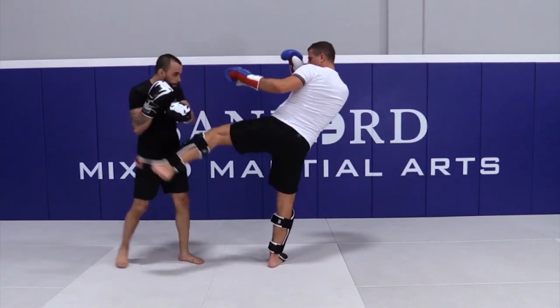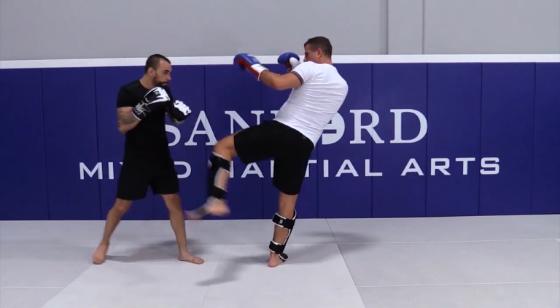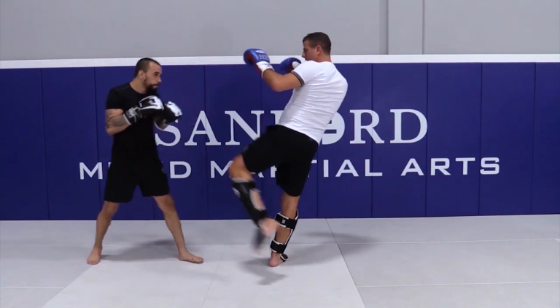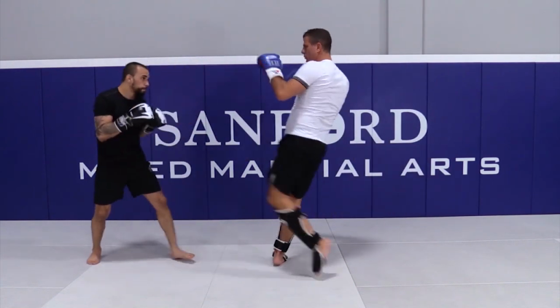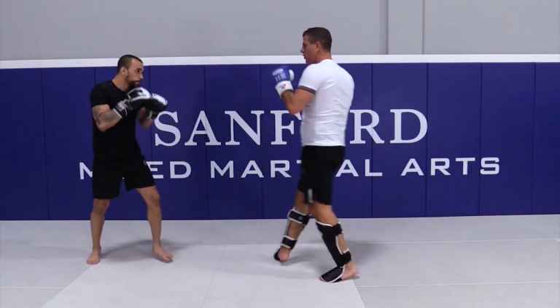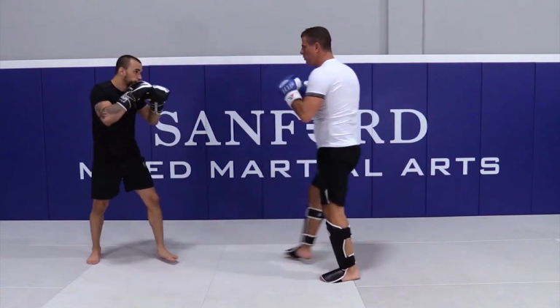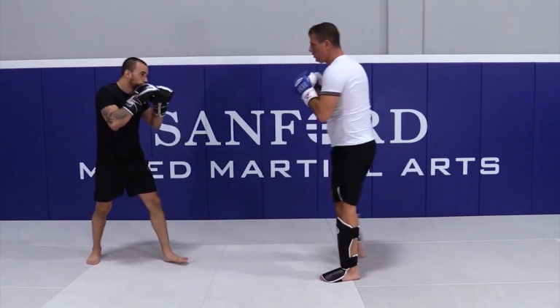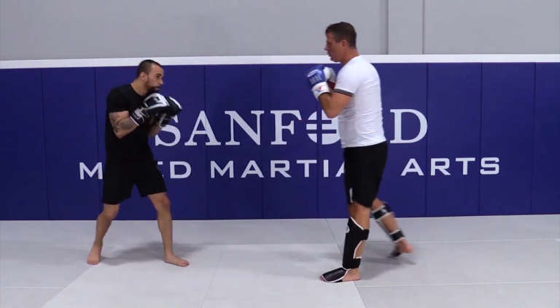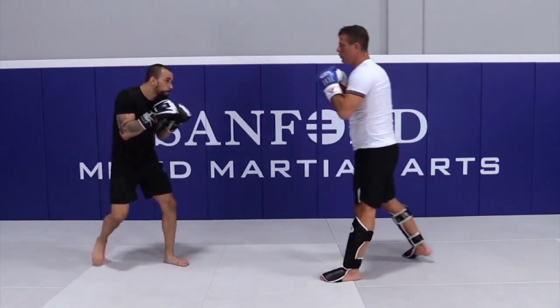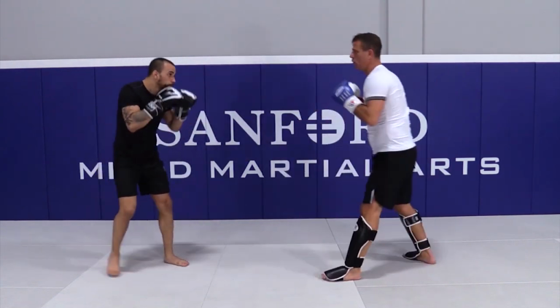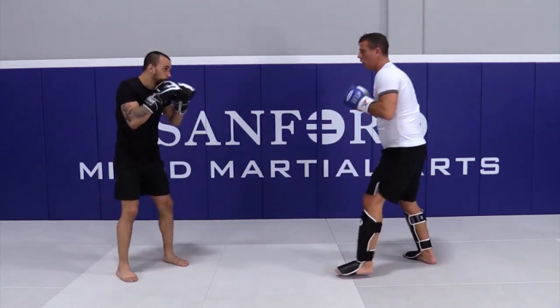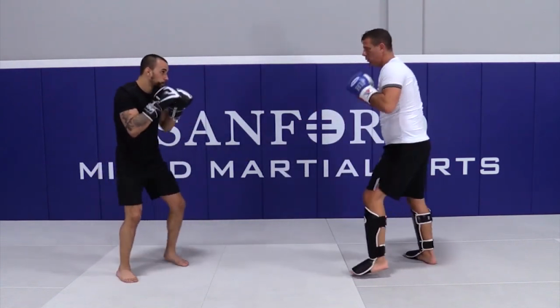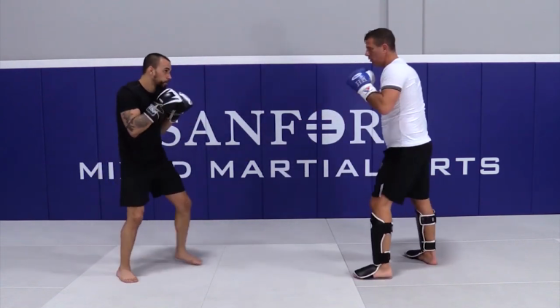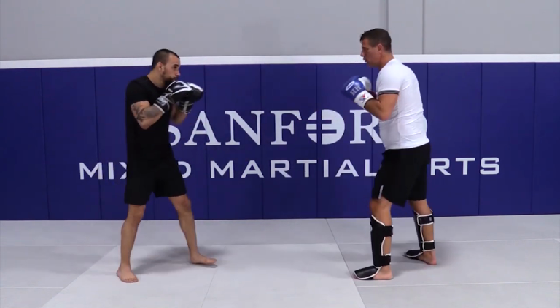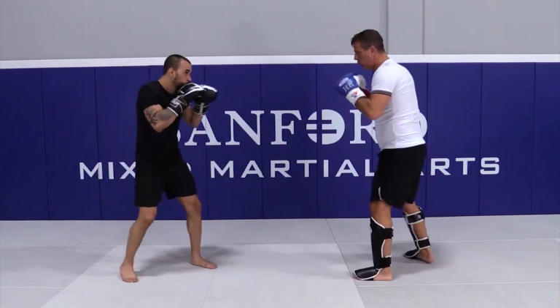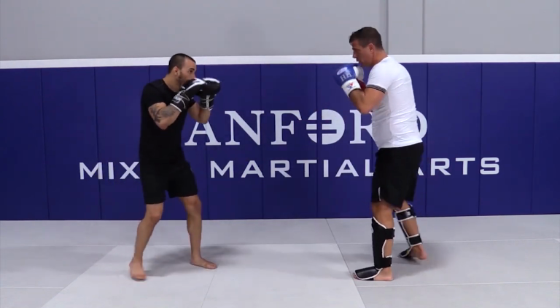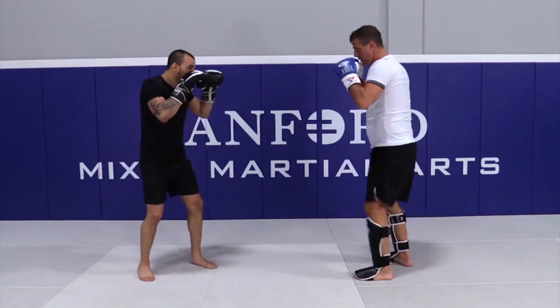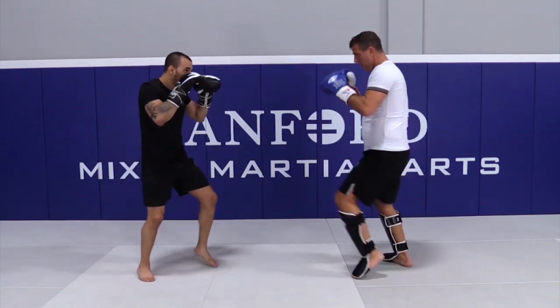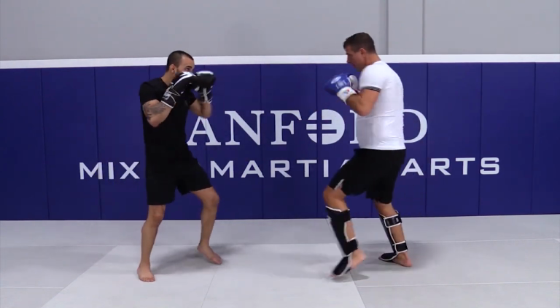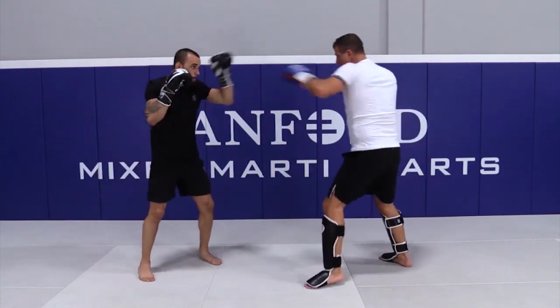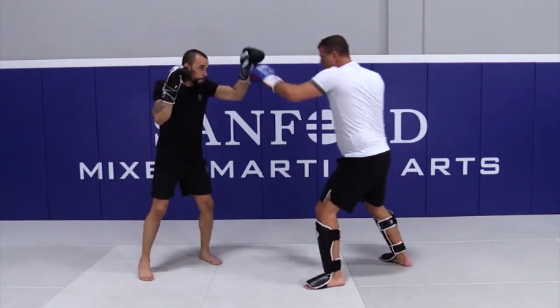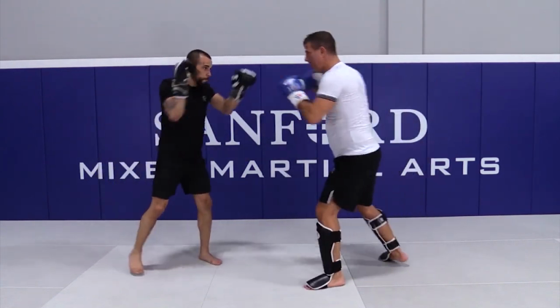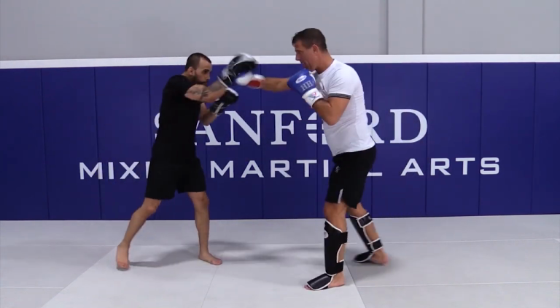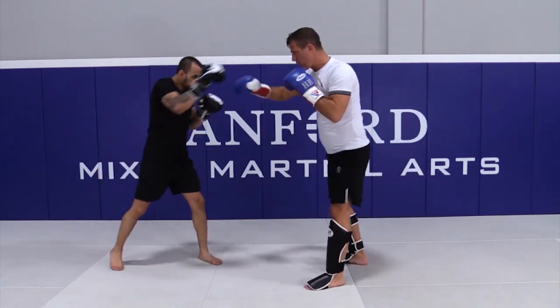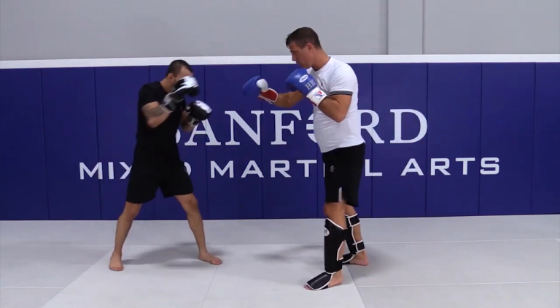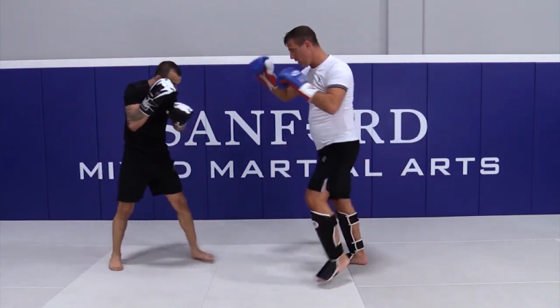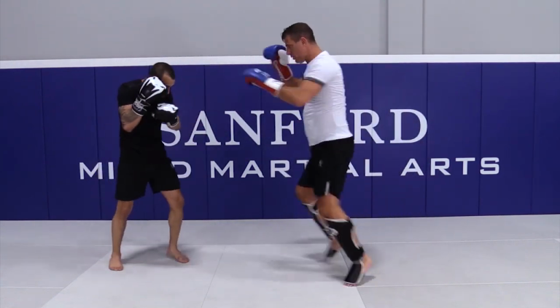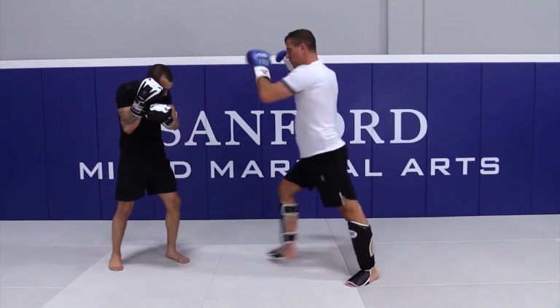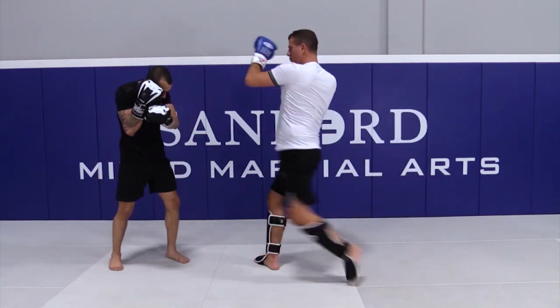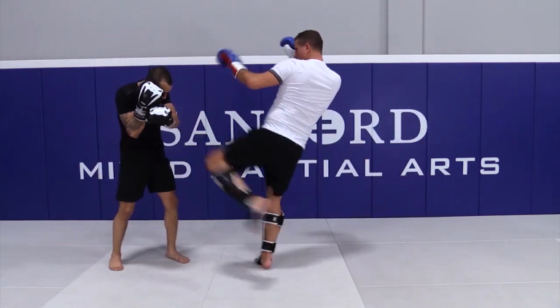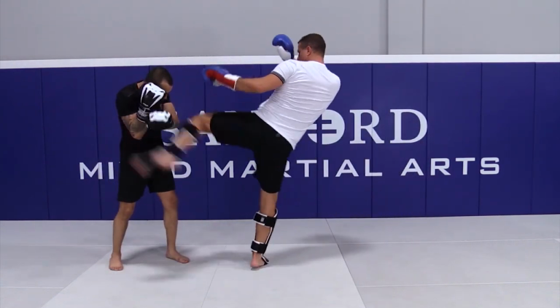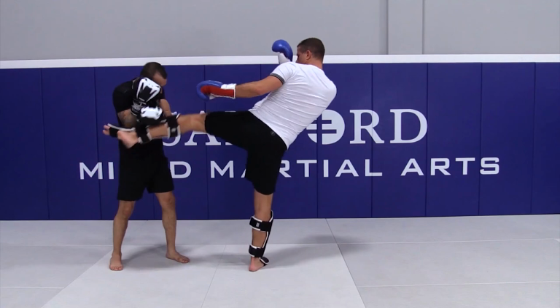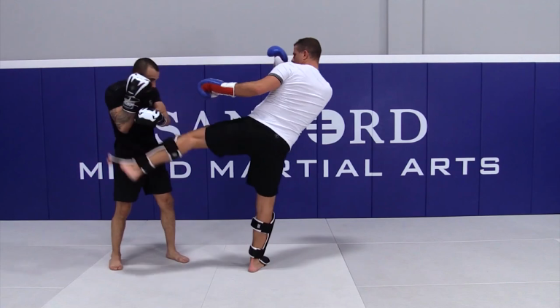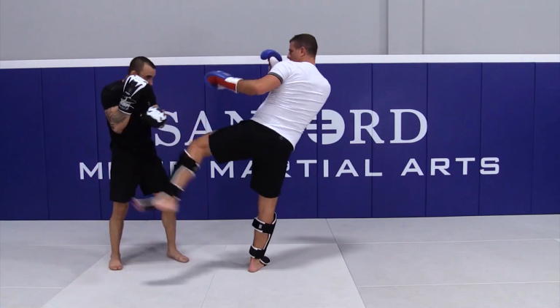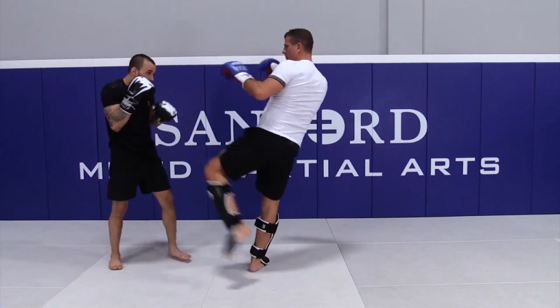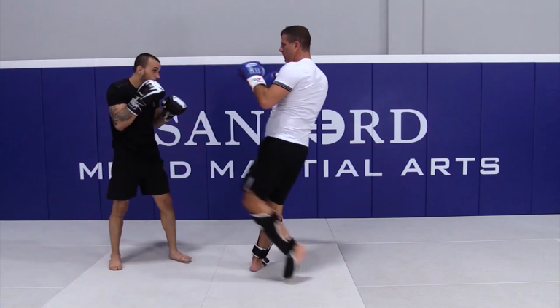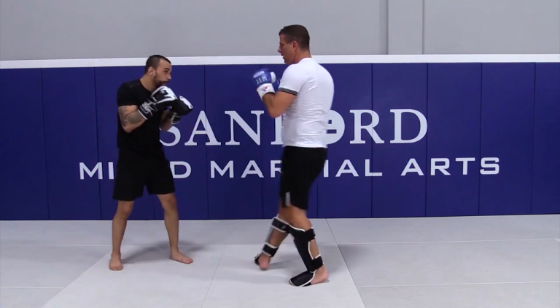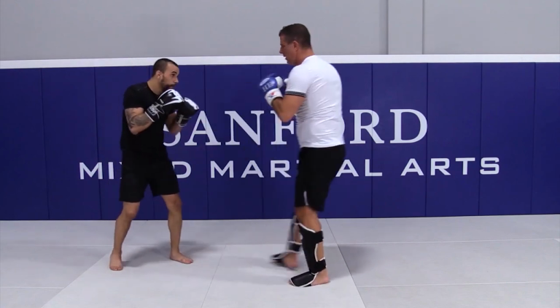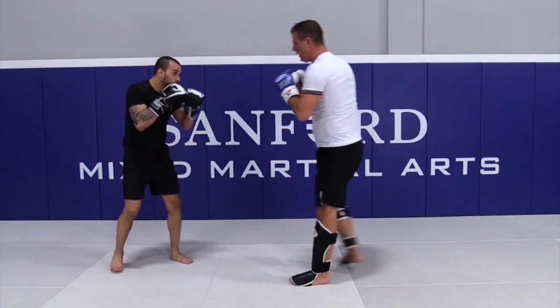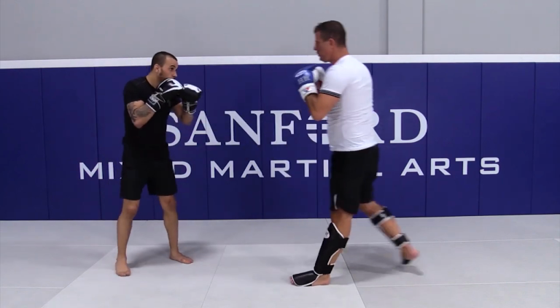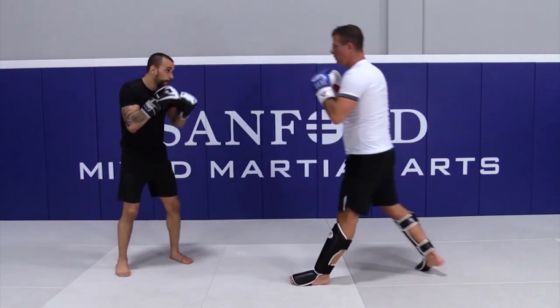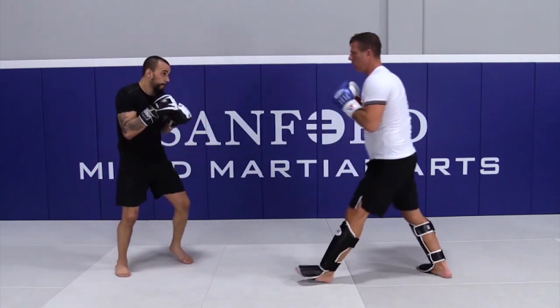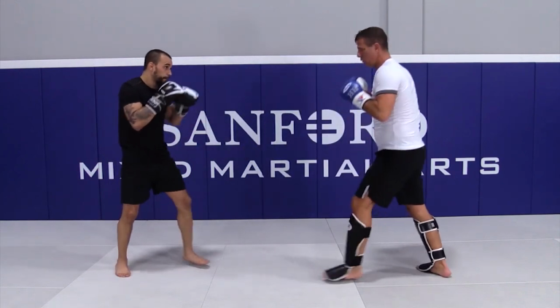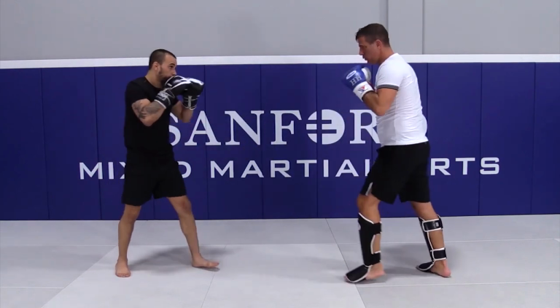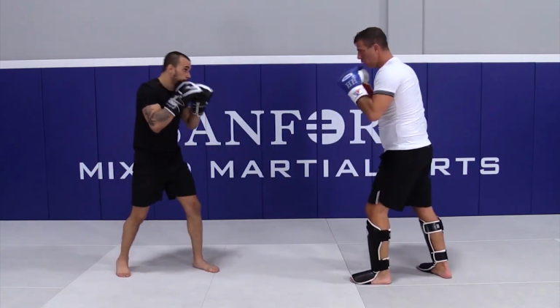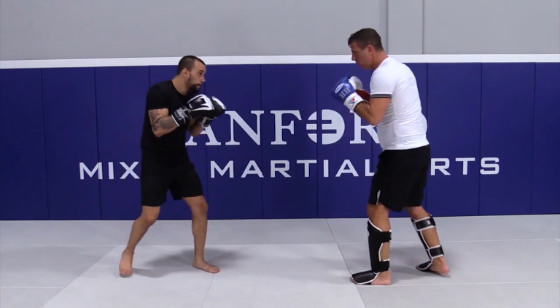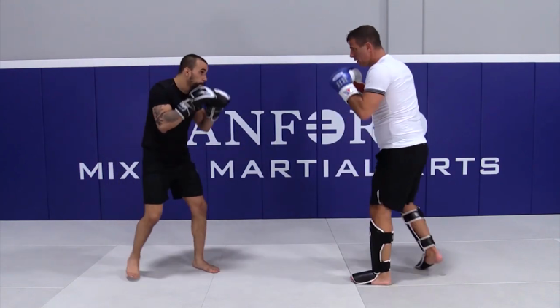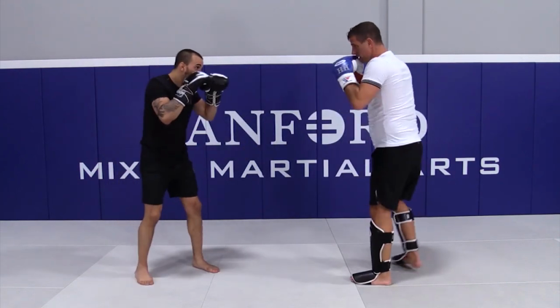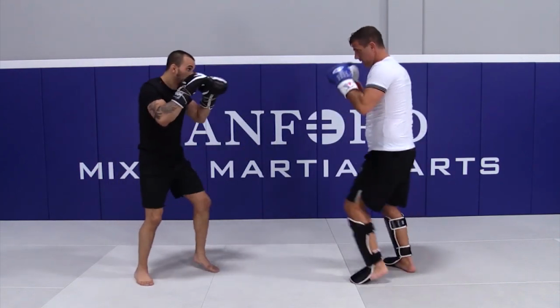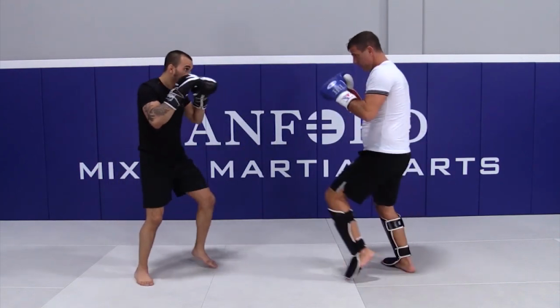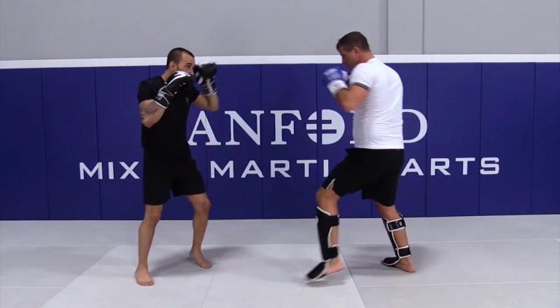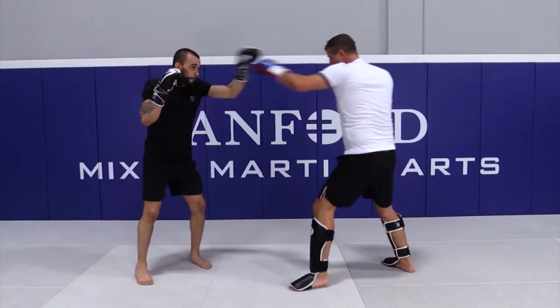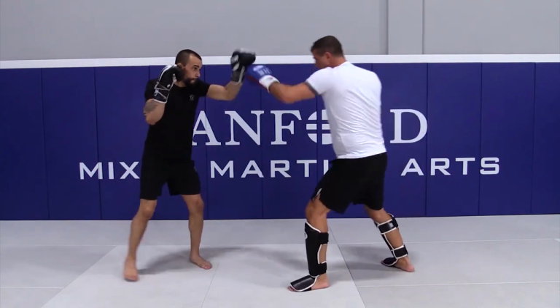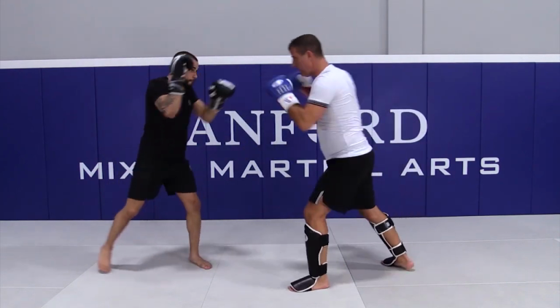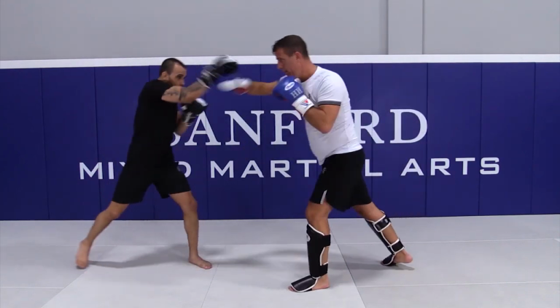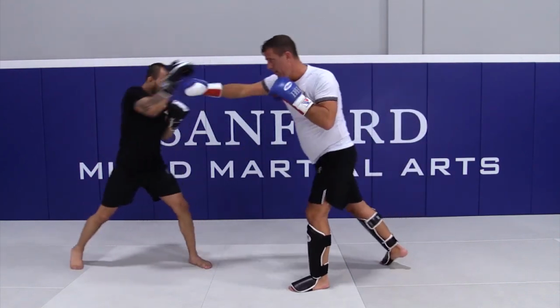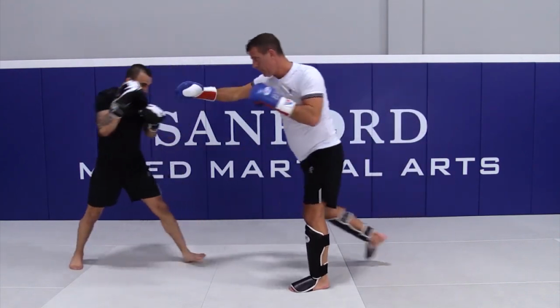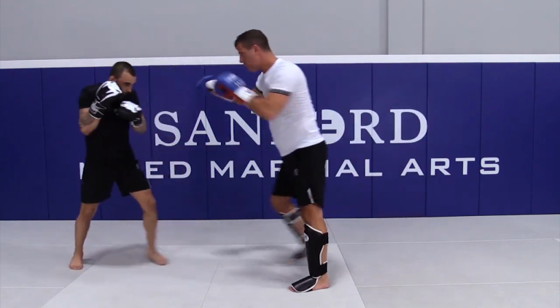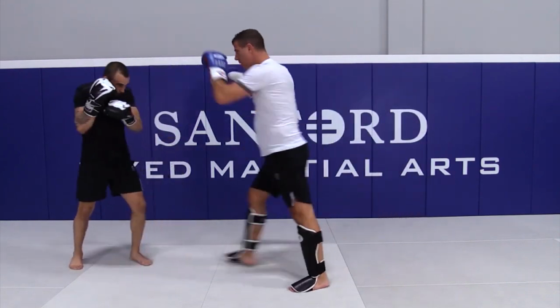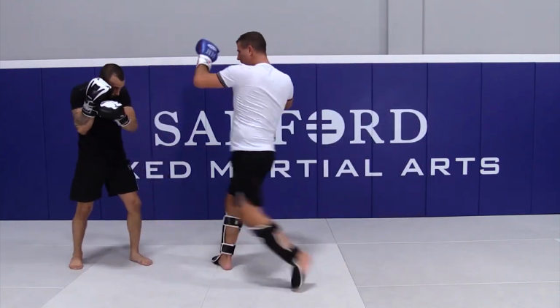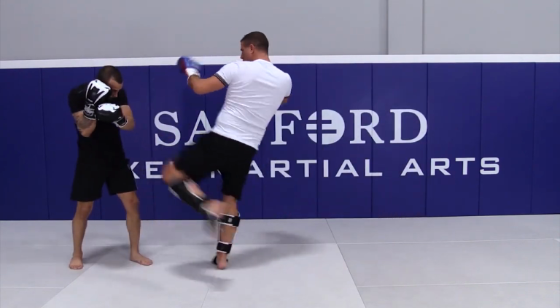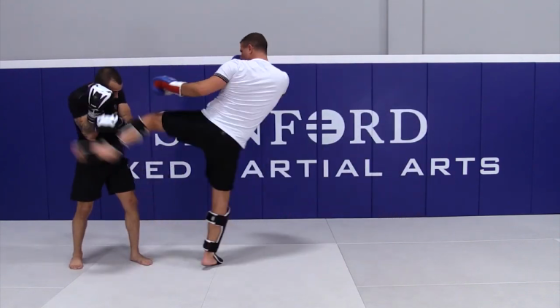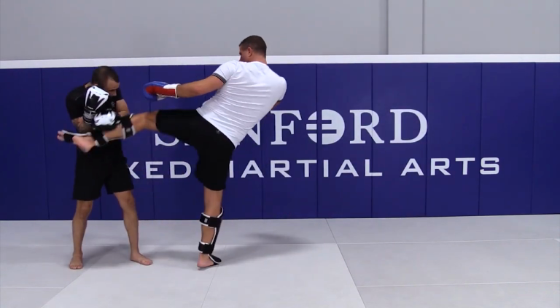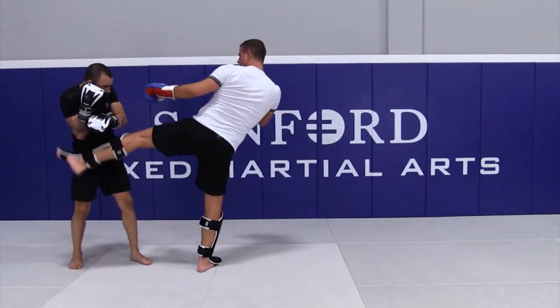And the position is good. One, two, switch. Last one, one, two, he steps back, and he steps forward.